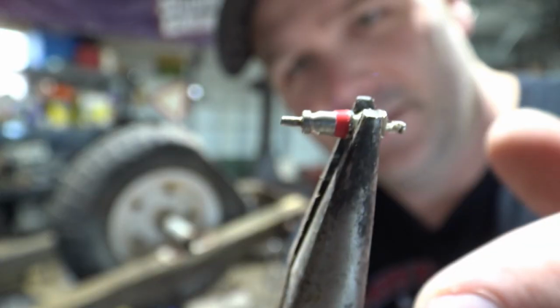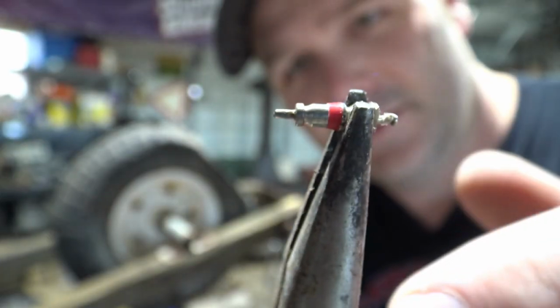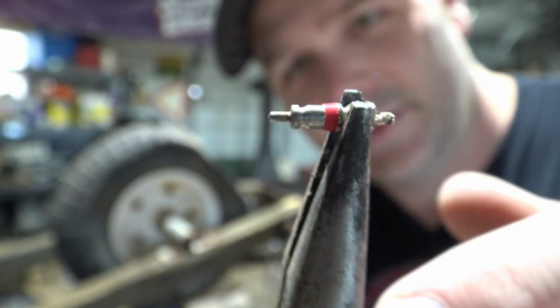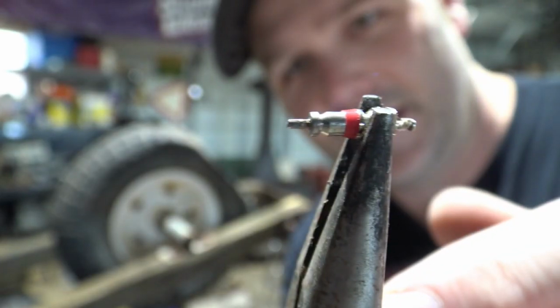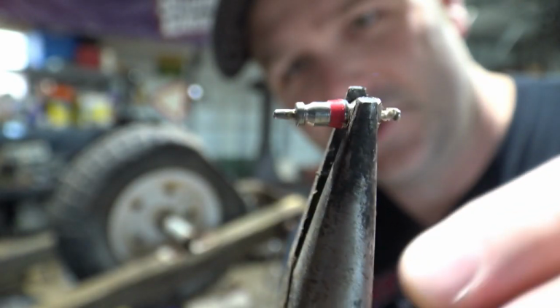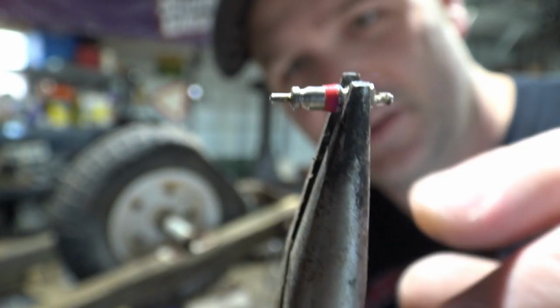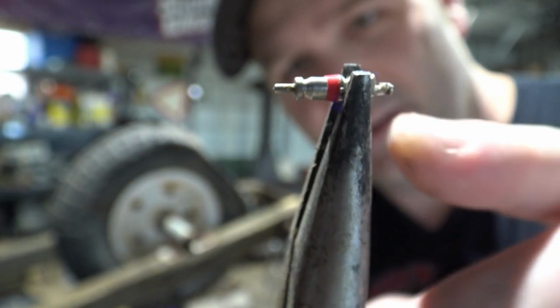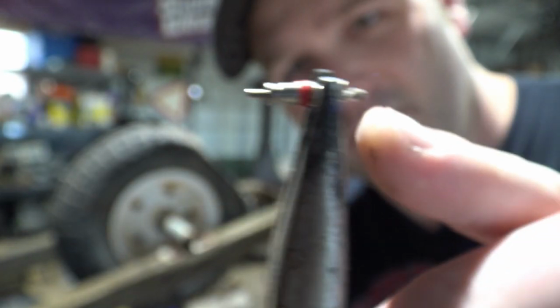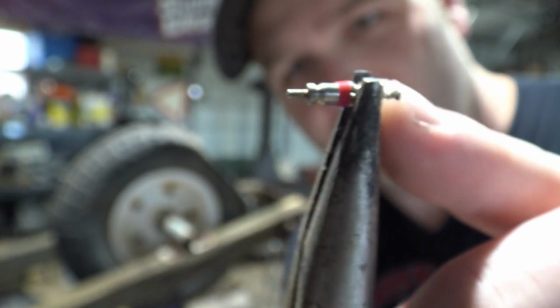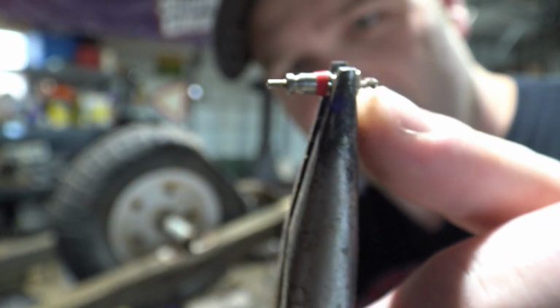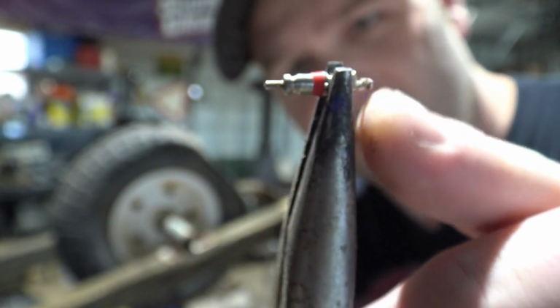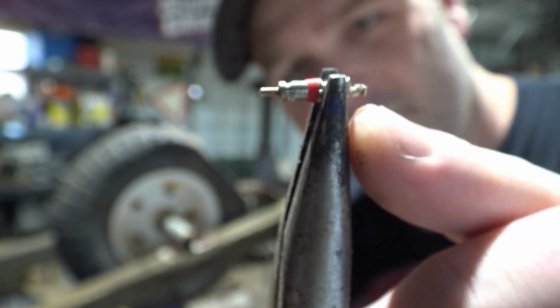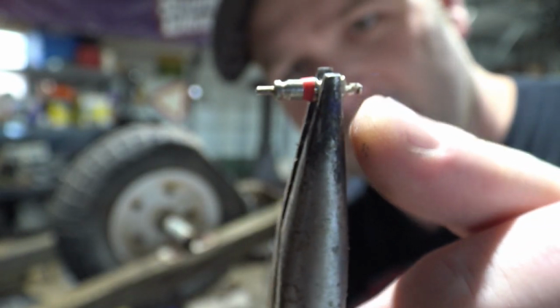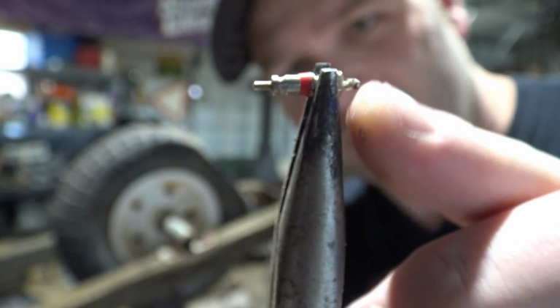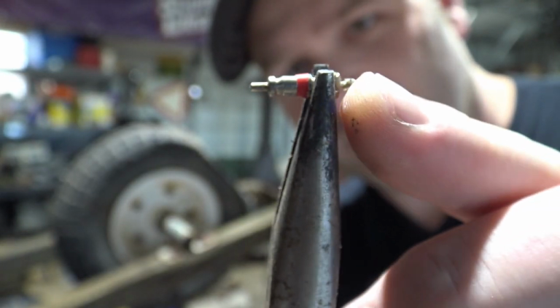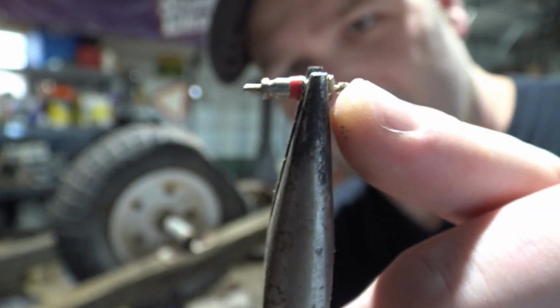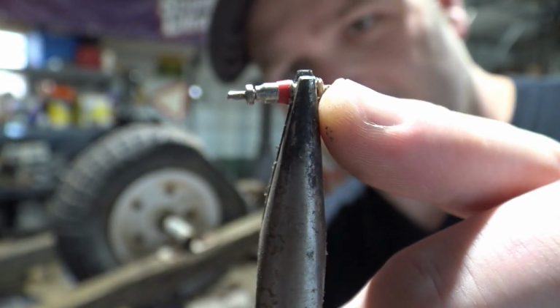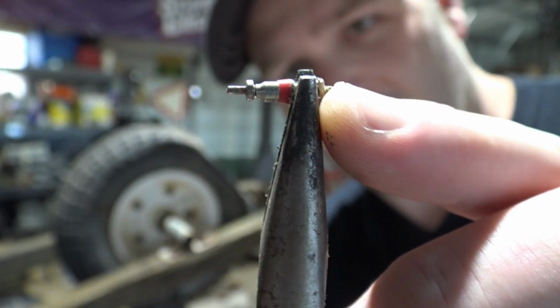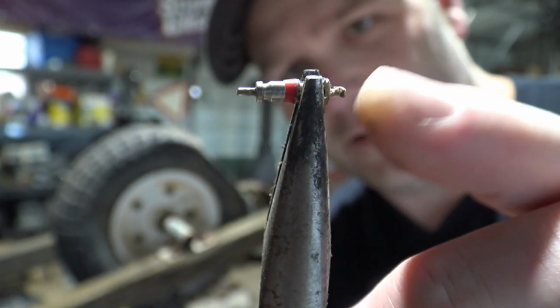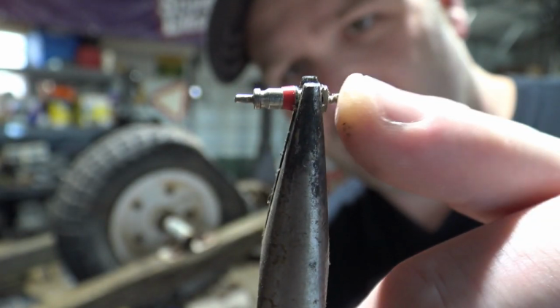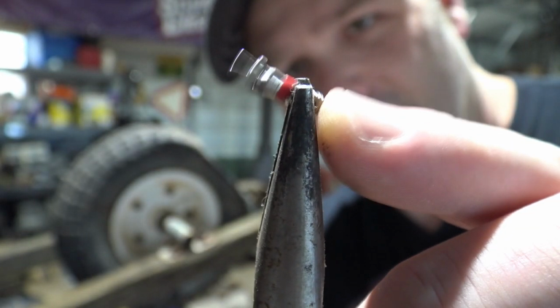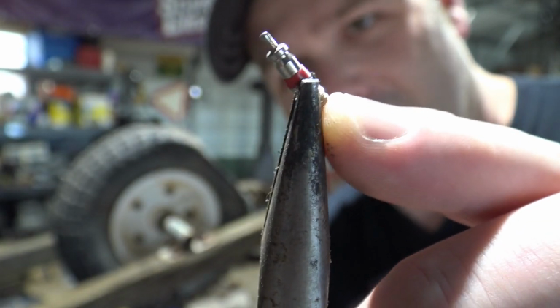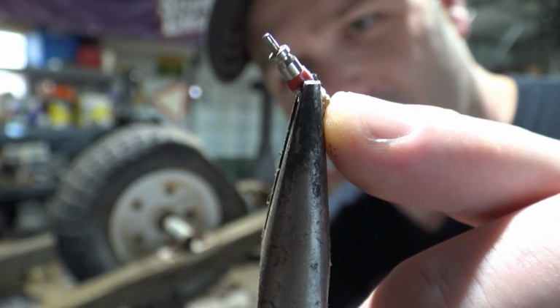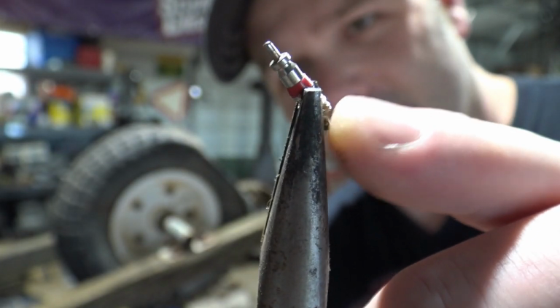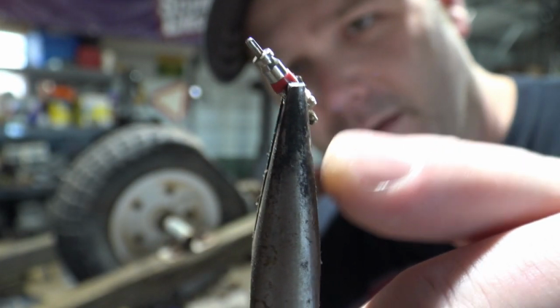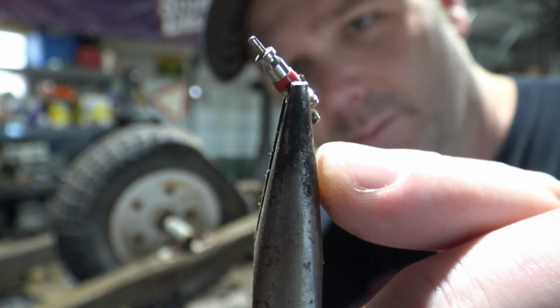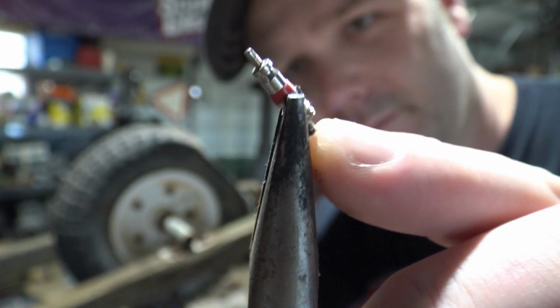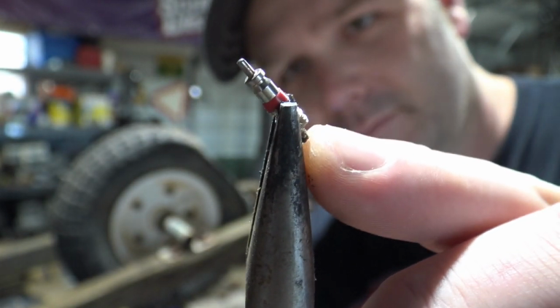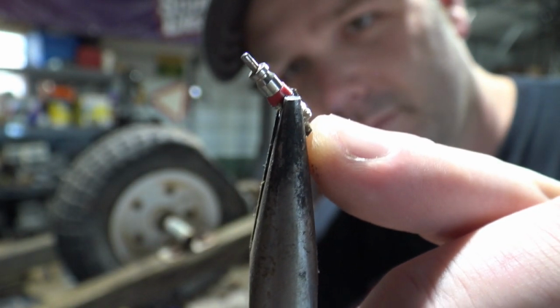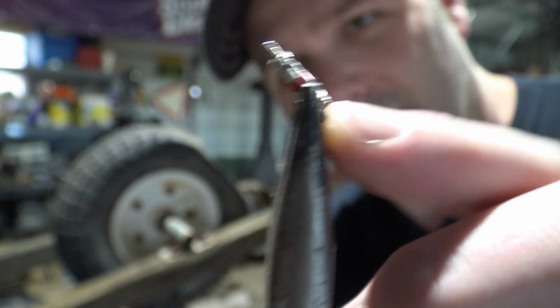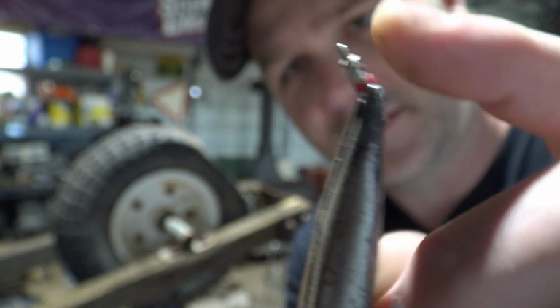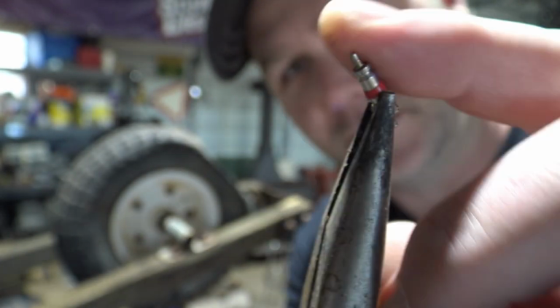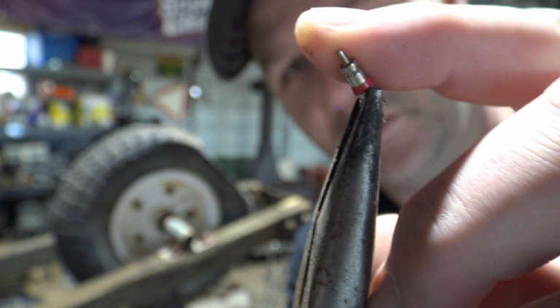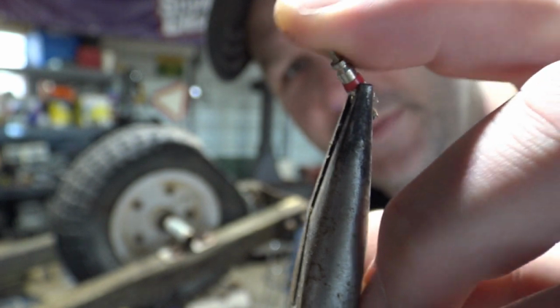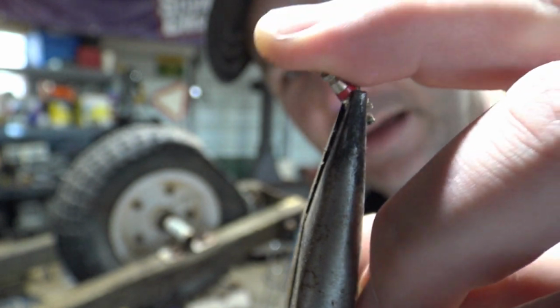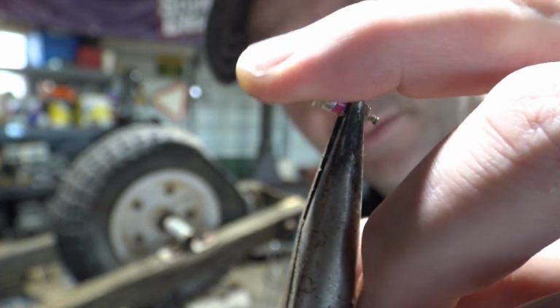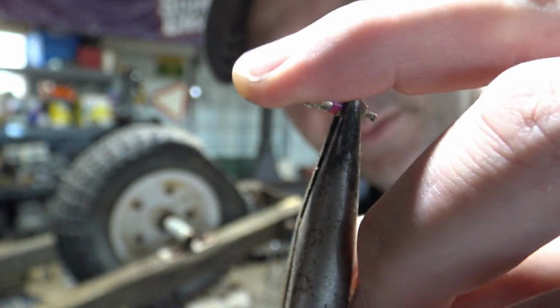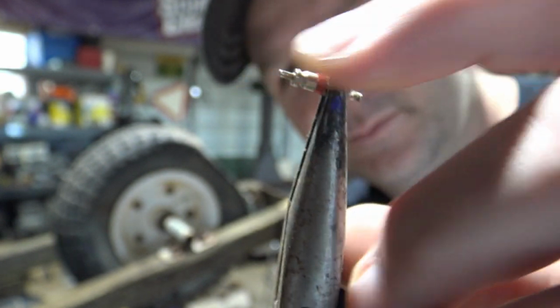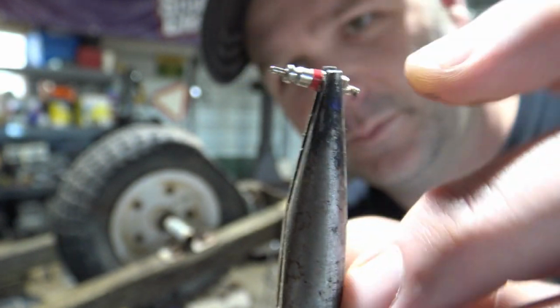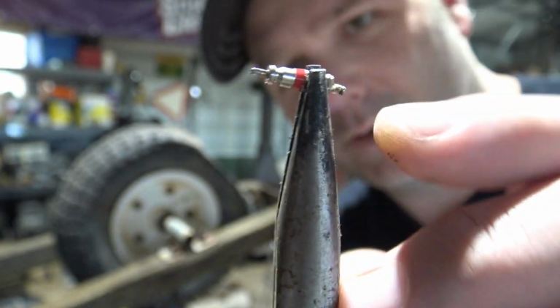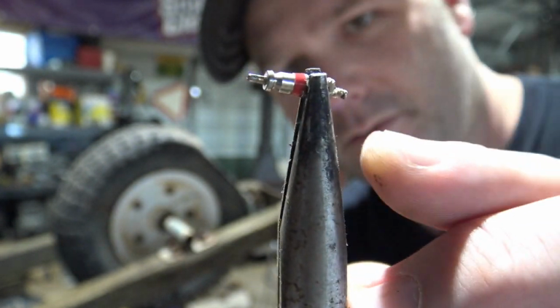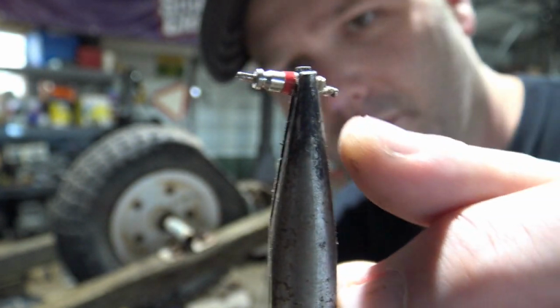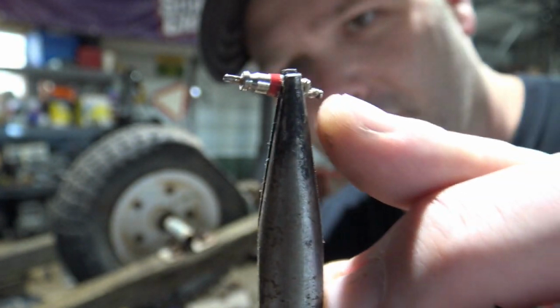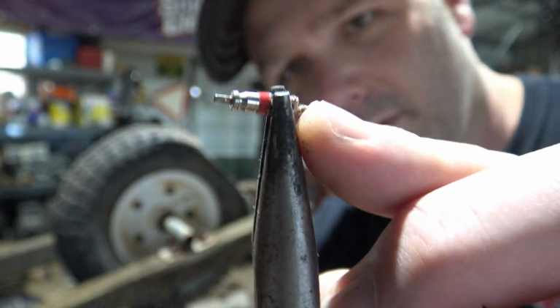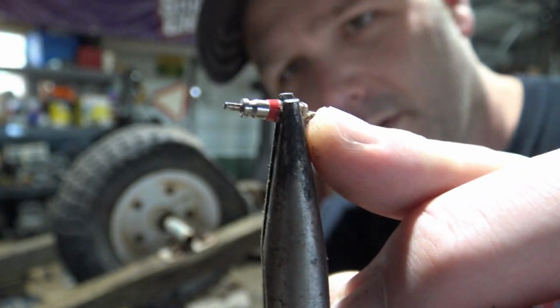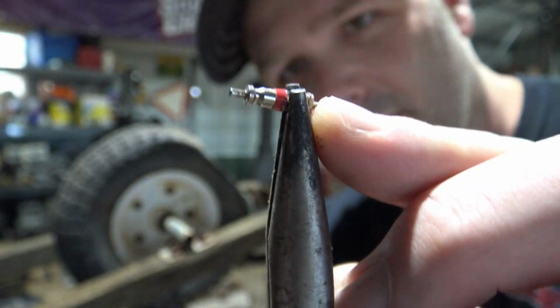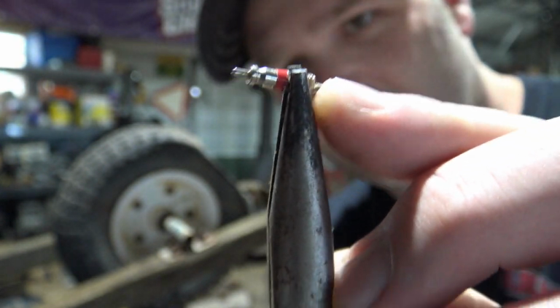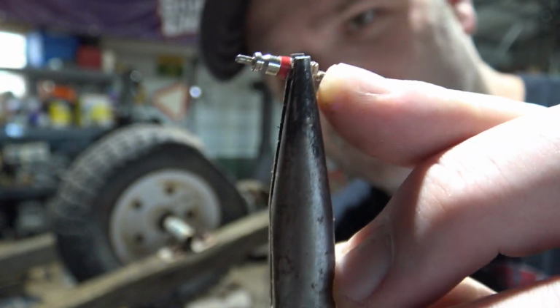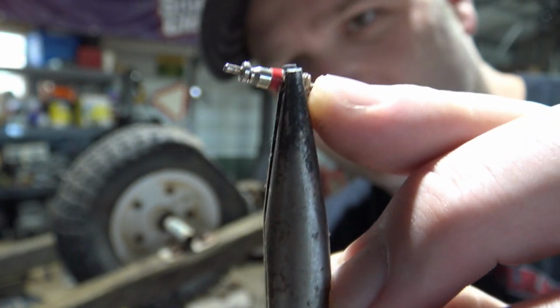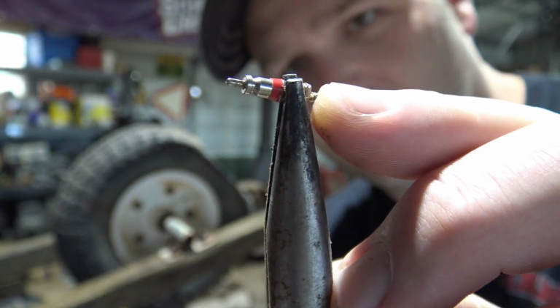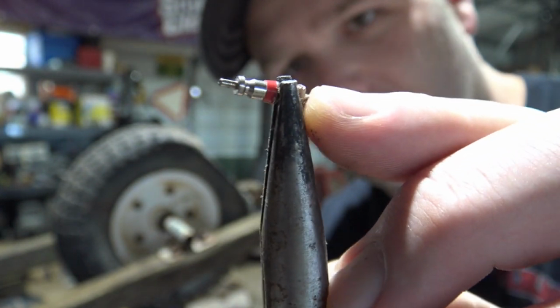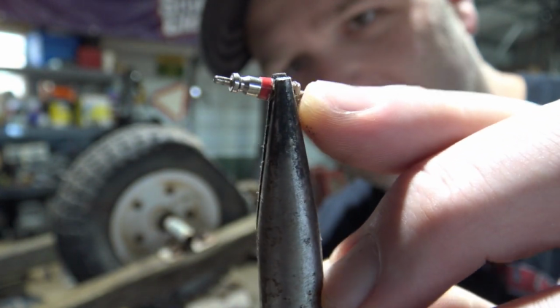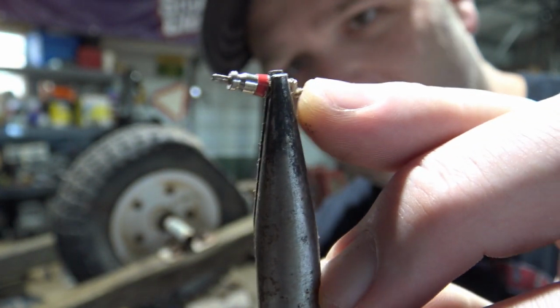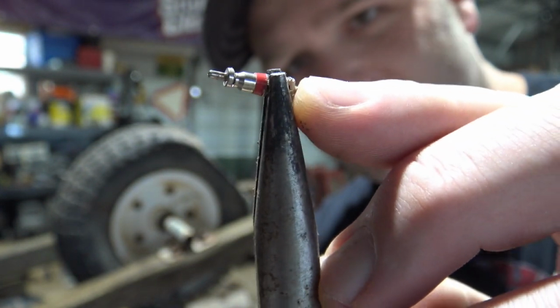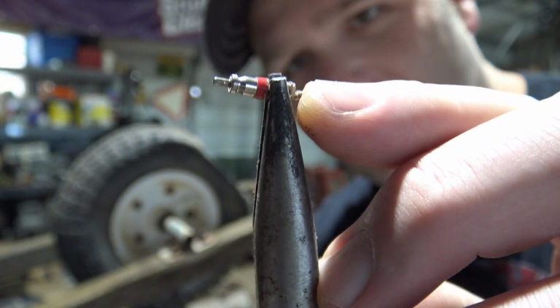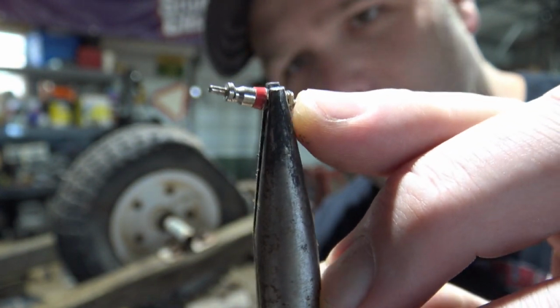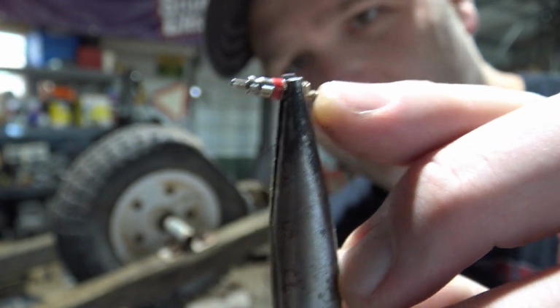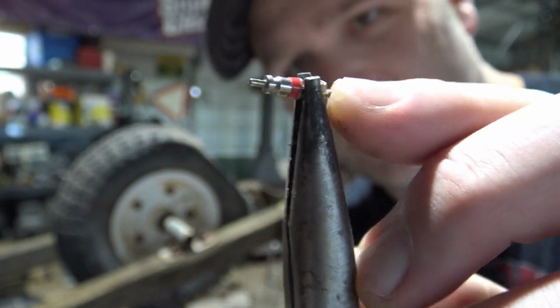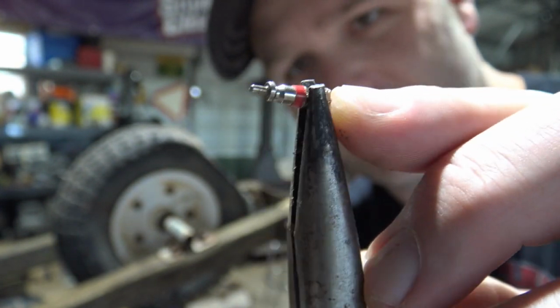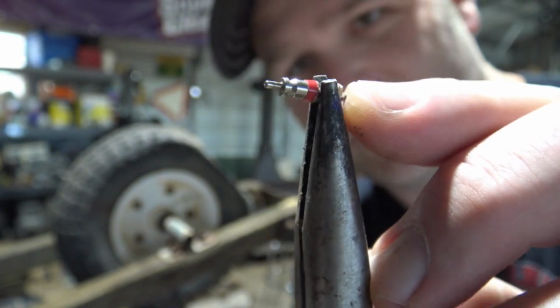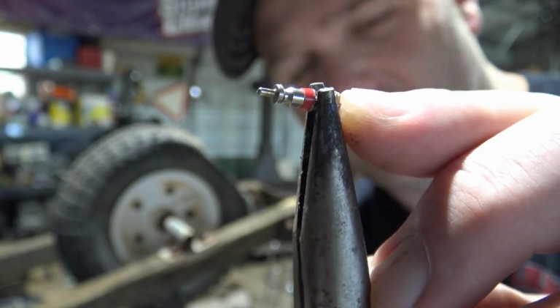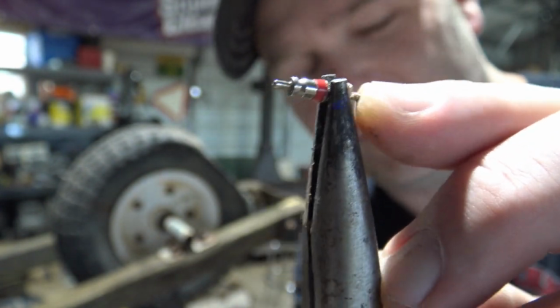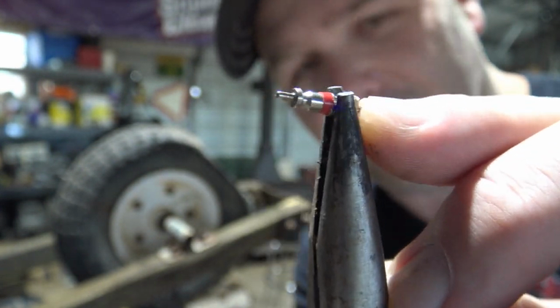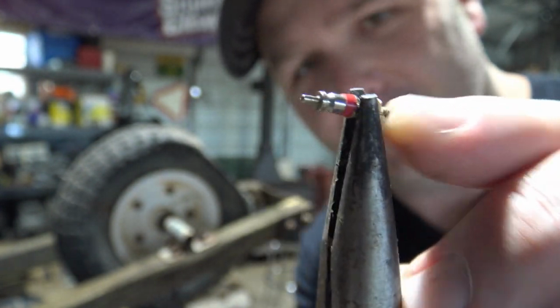In case you didn't know, this is what's inside a valve stem. That's the little valve. Pretty cool — that's why they call it a valve stem. It has a valve in it.